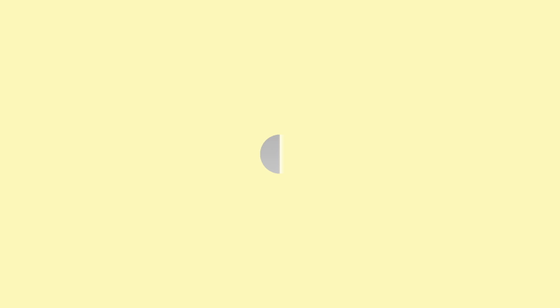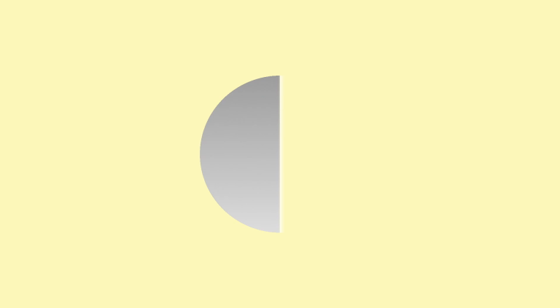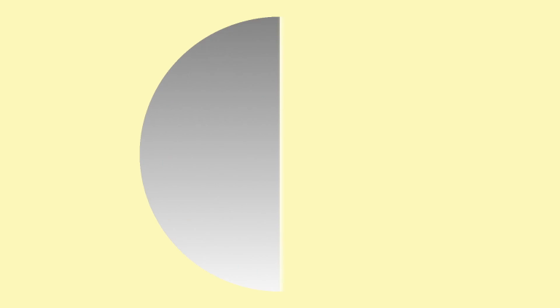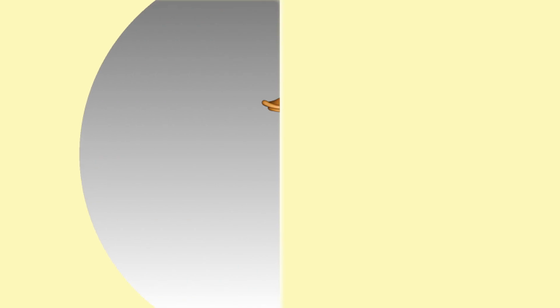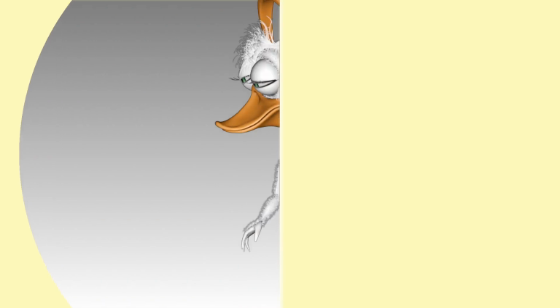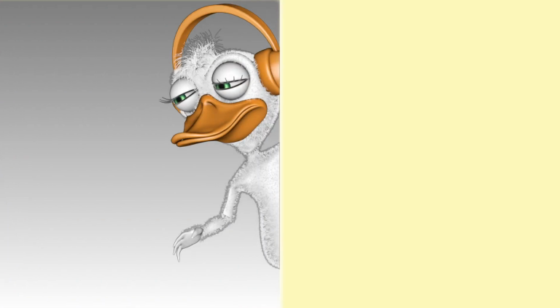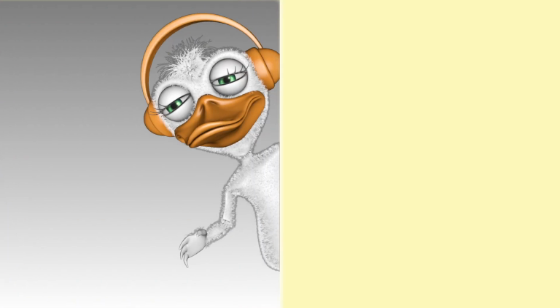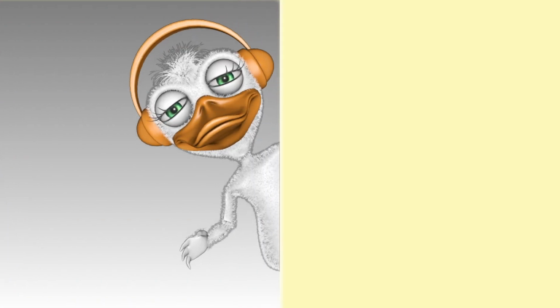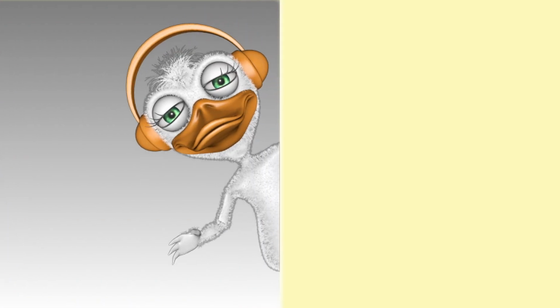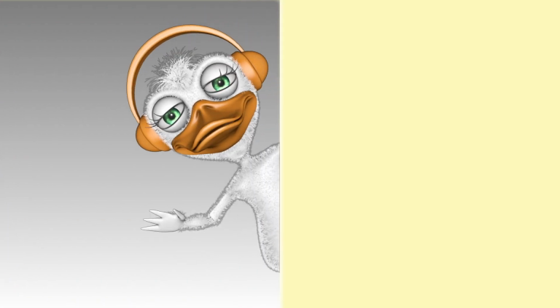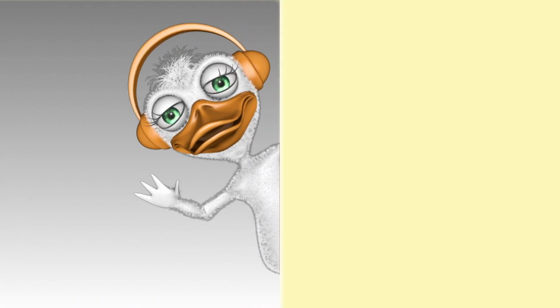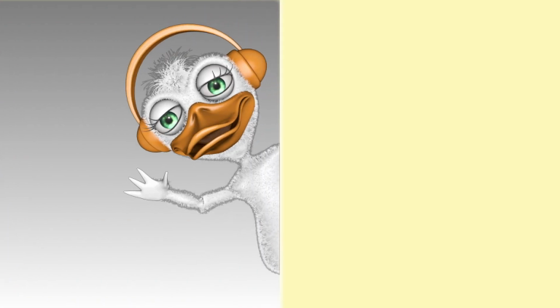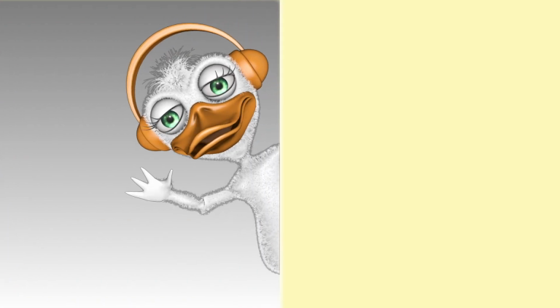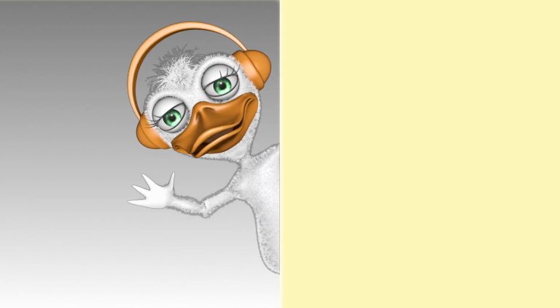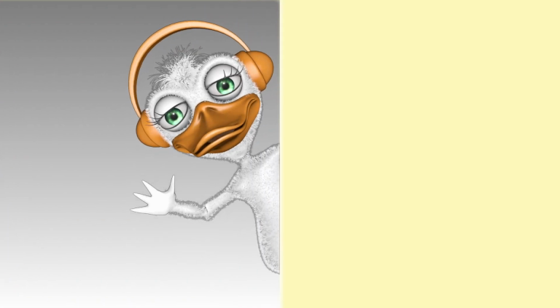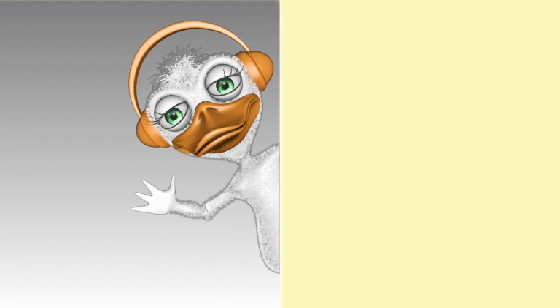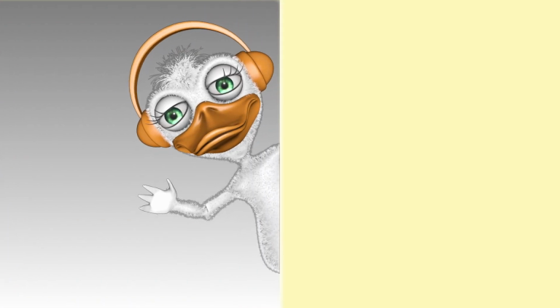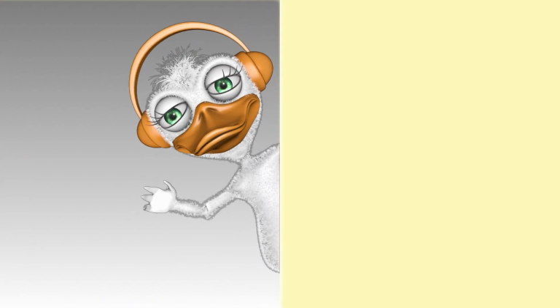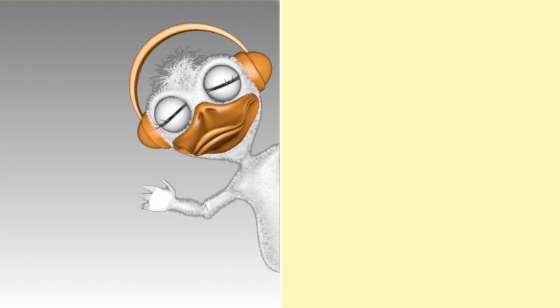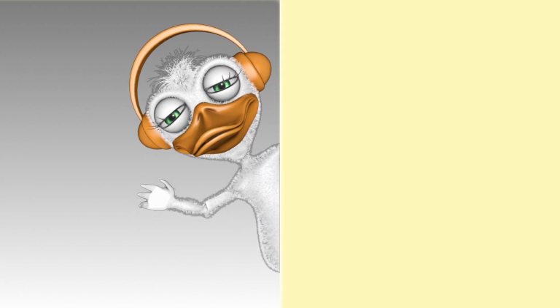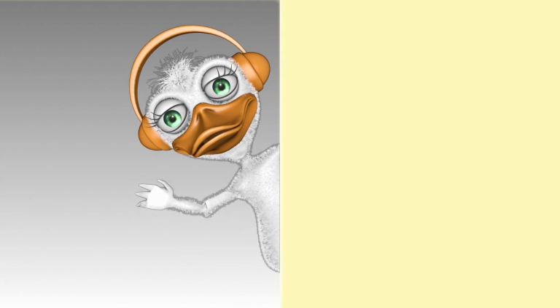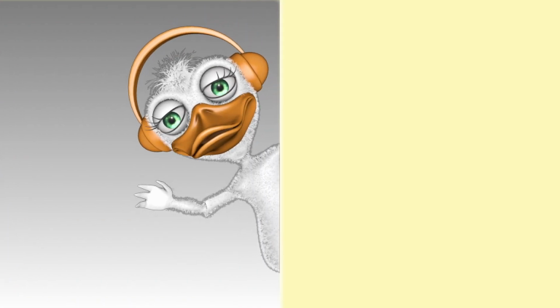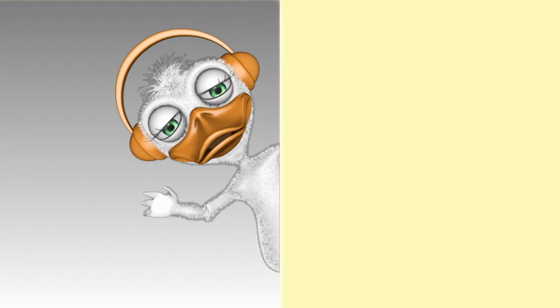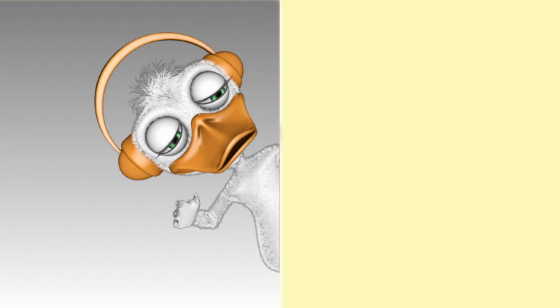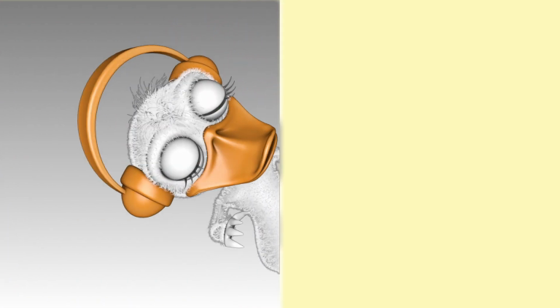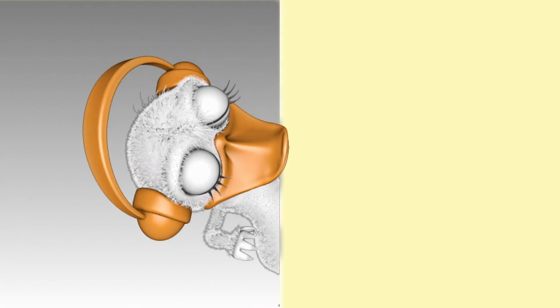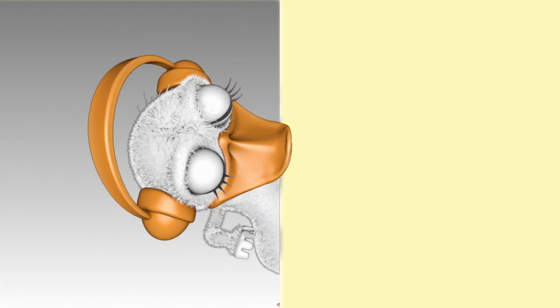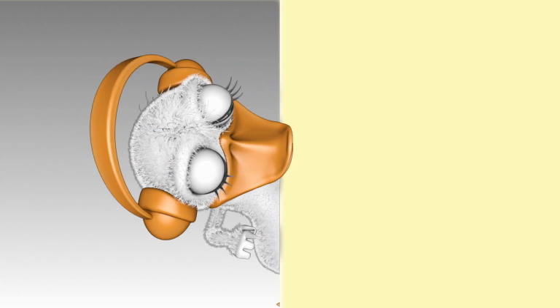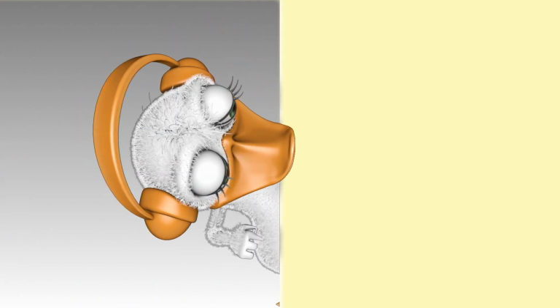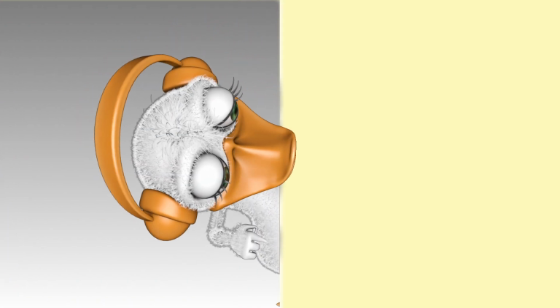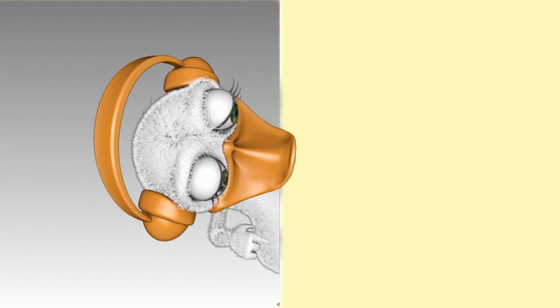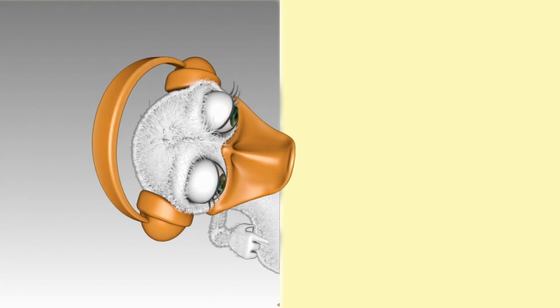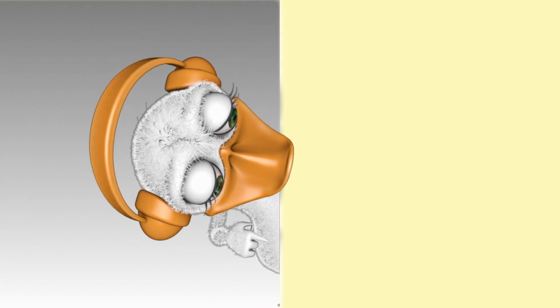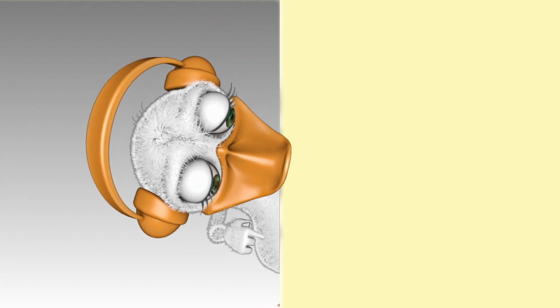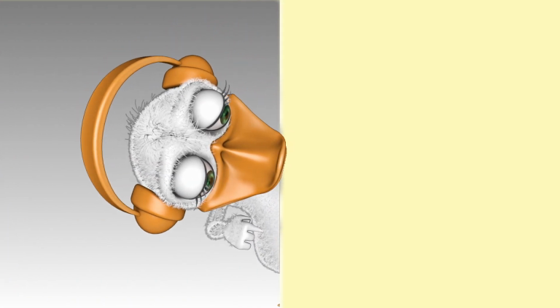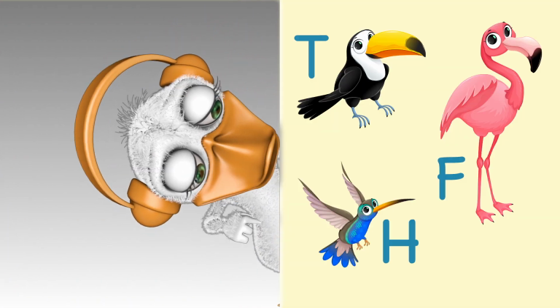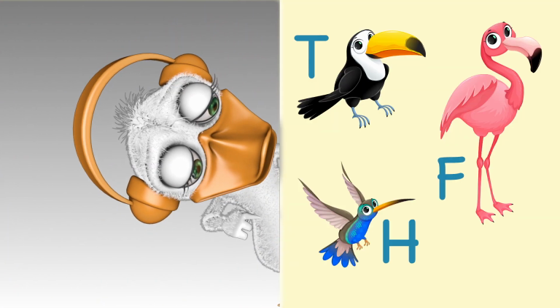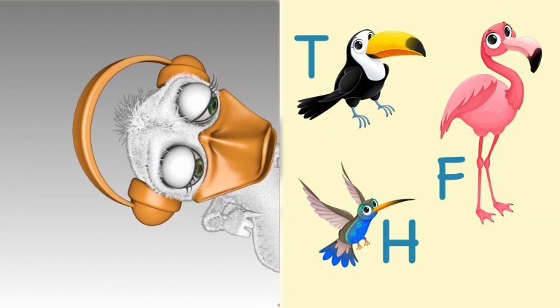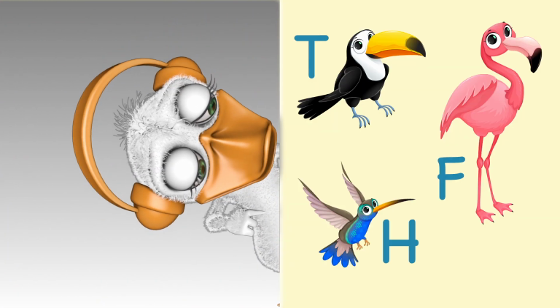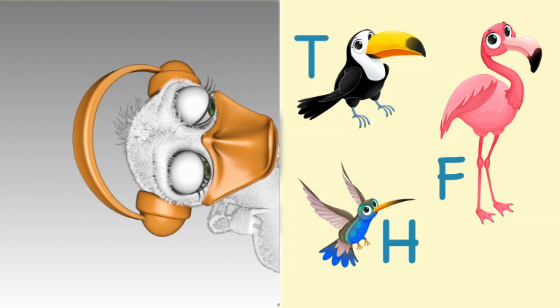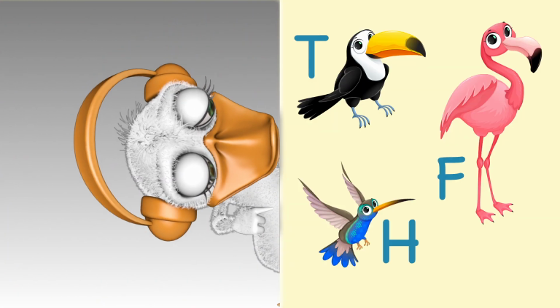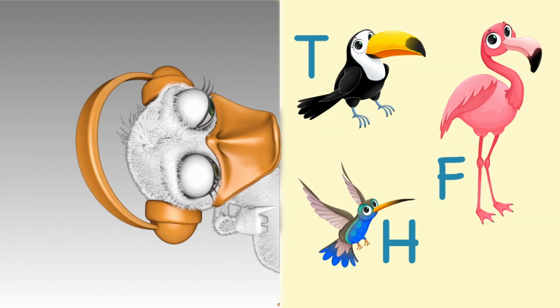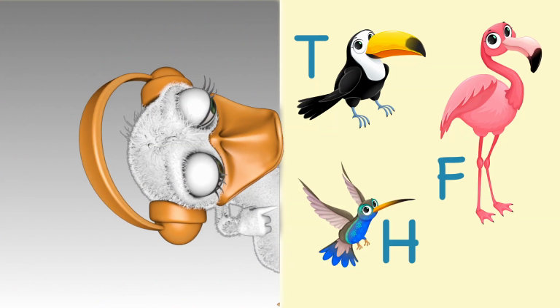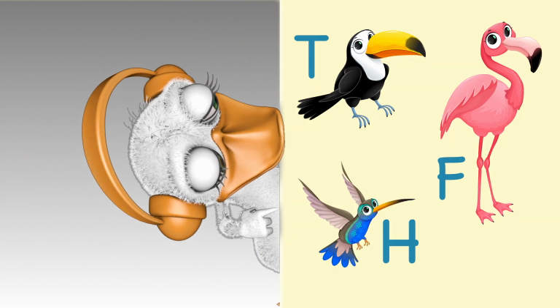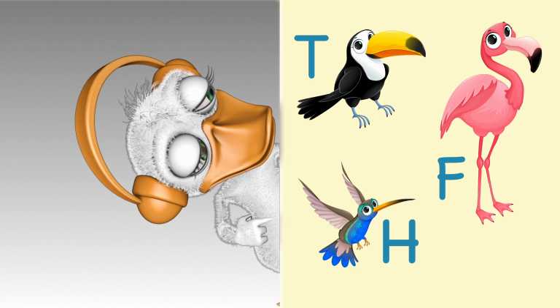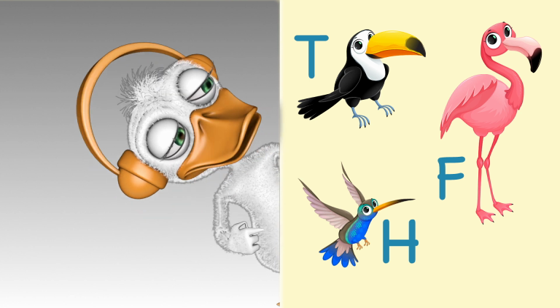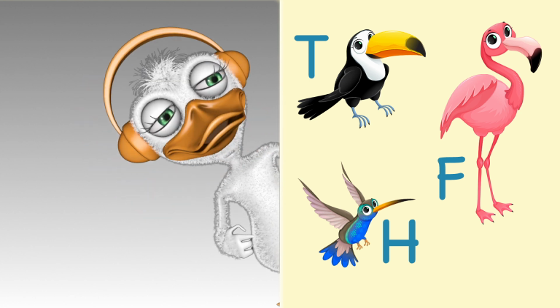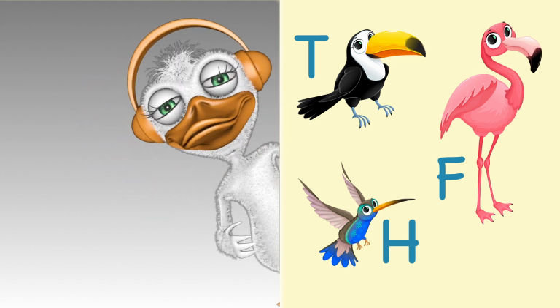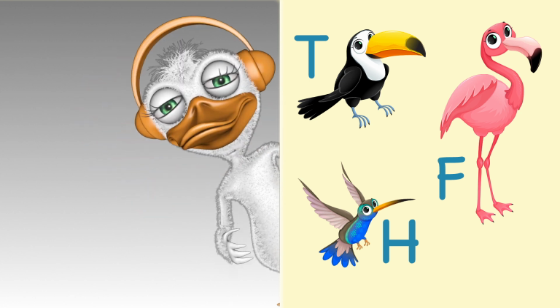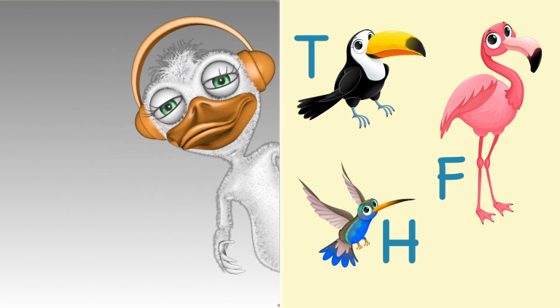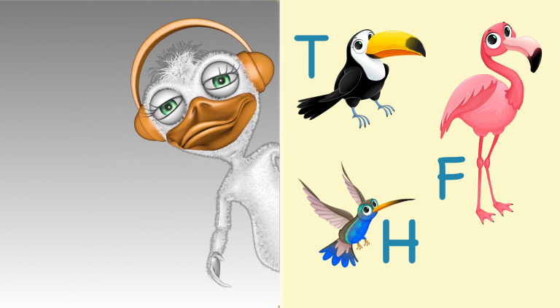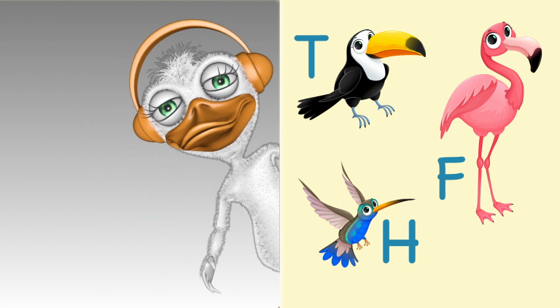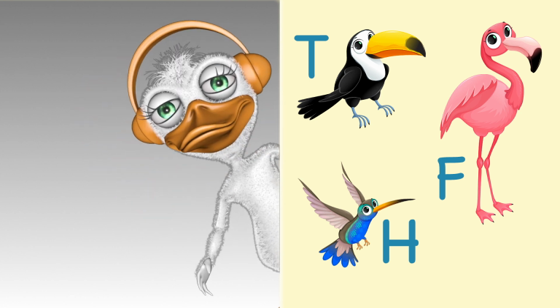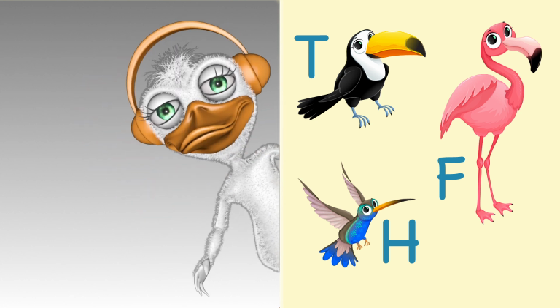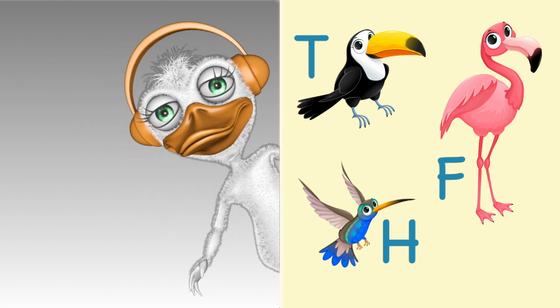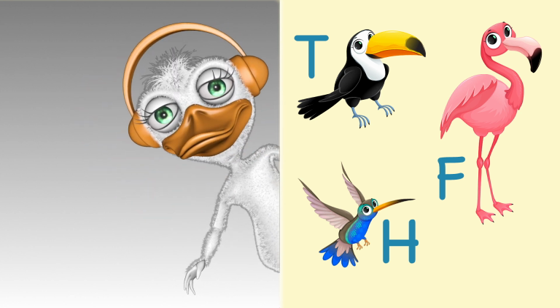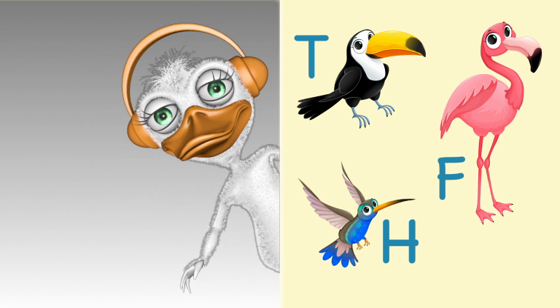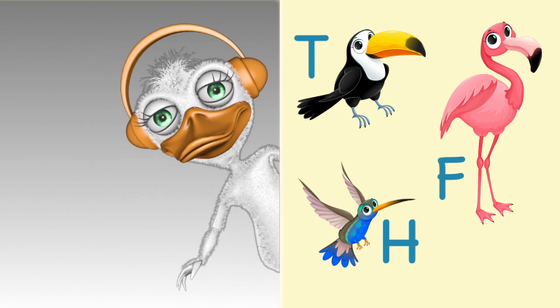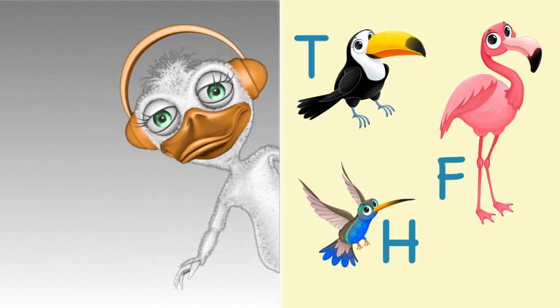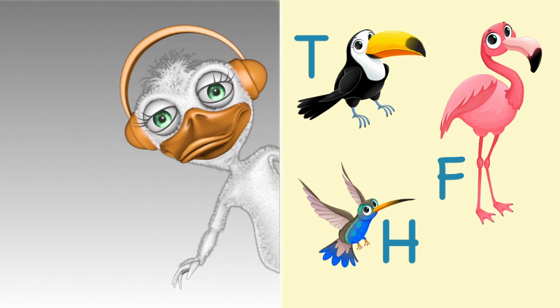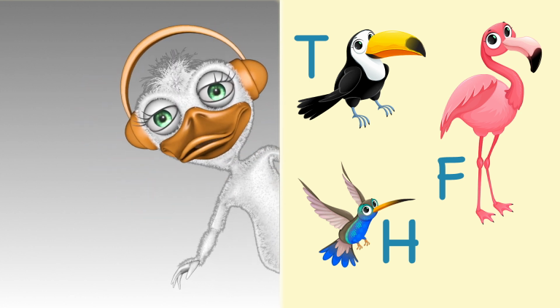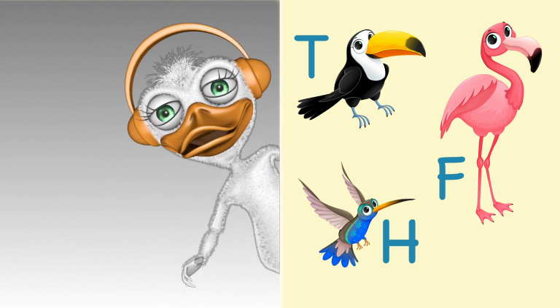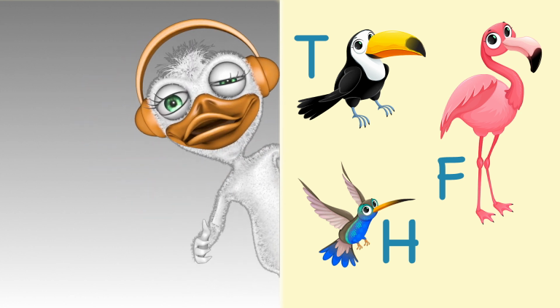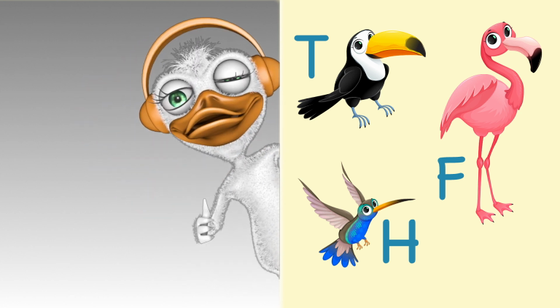Hello, here is the bird's alphabet. Enjoy!